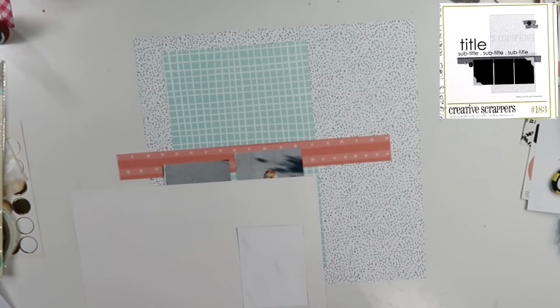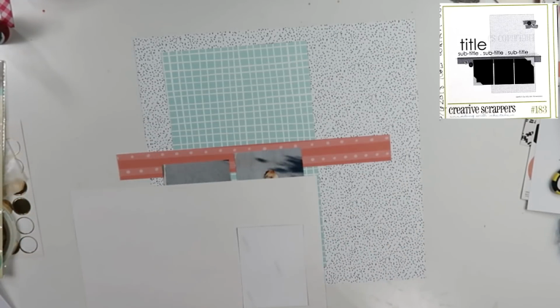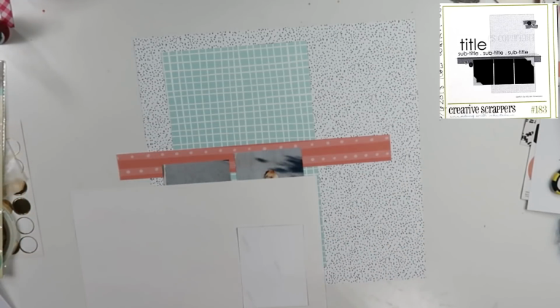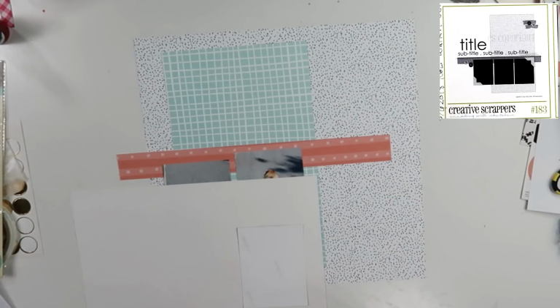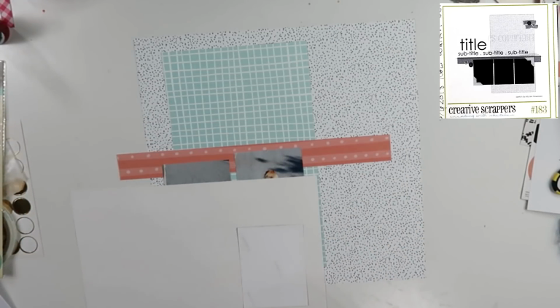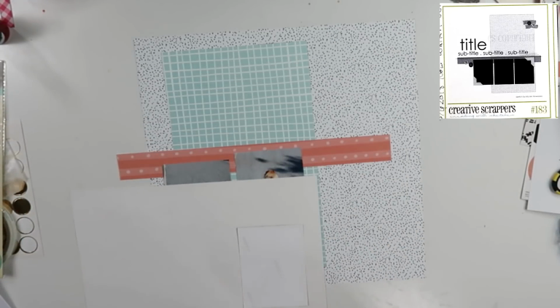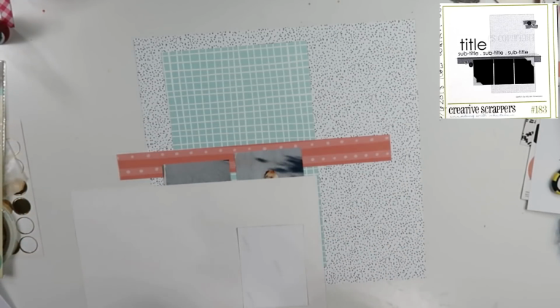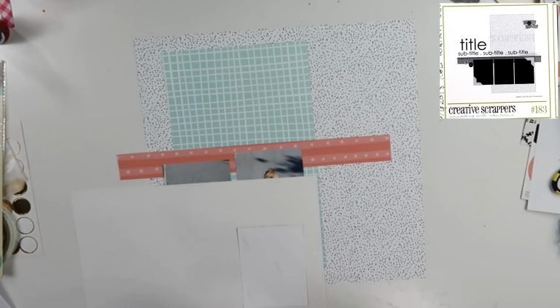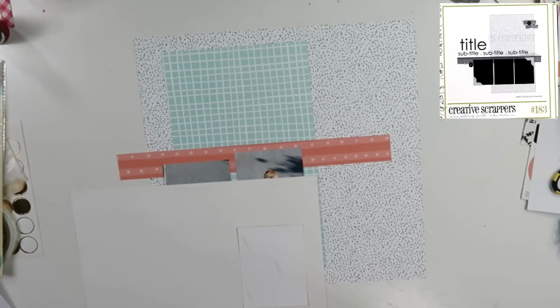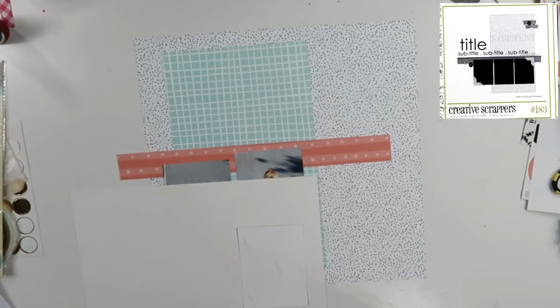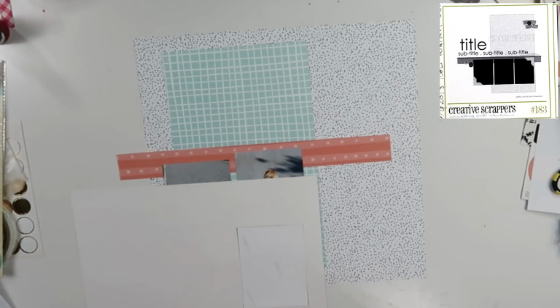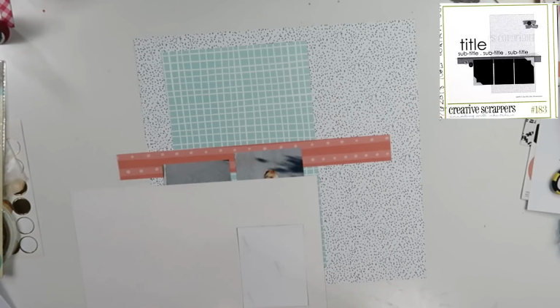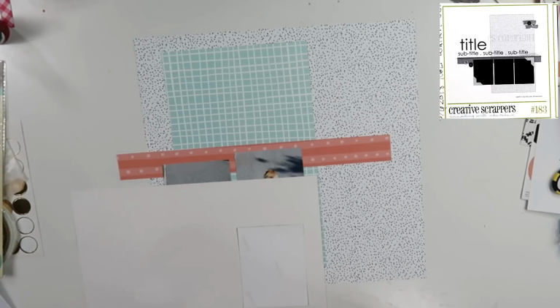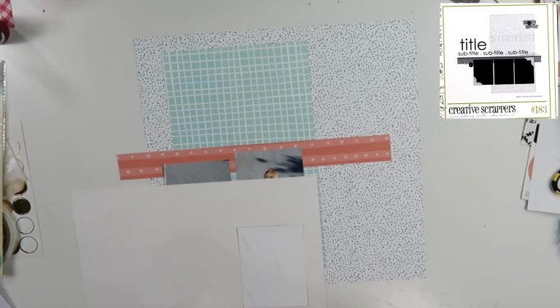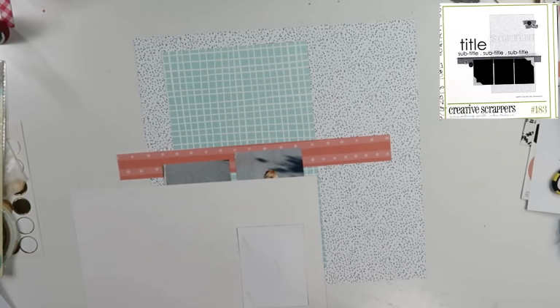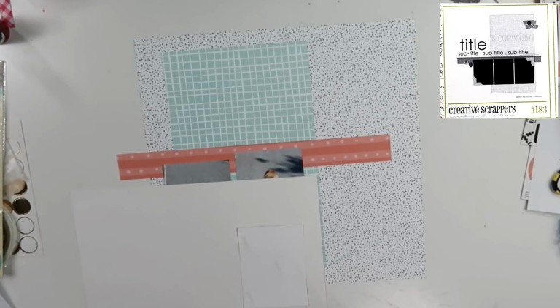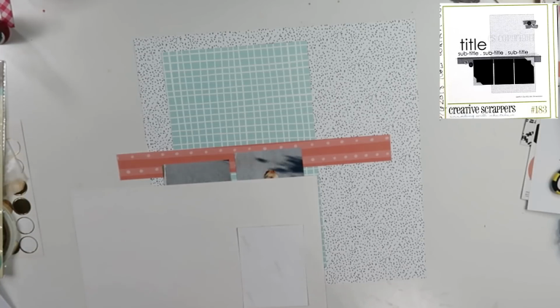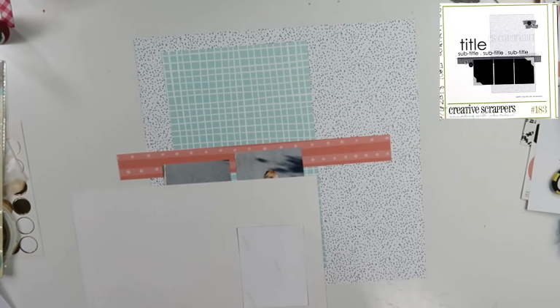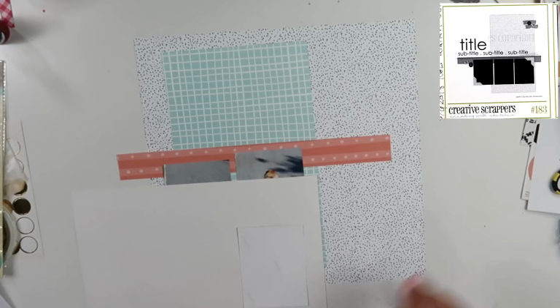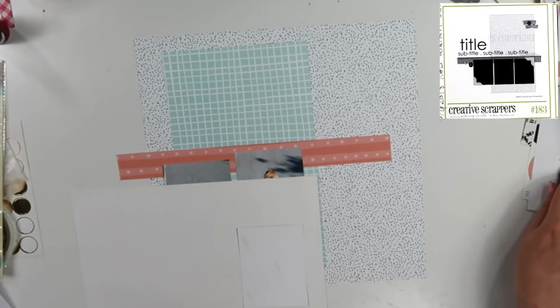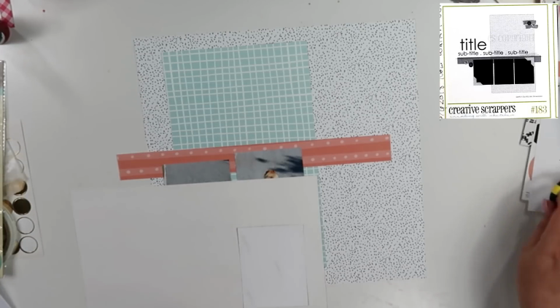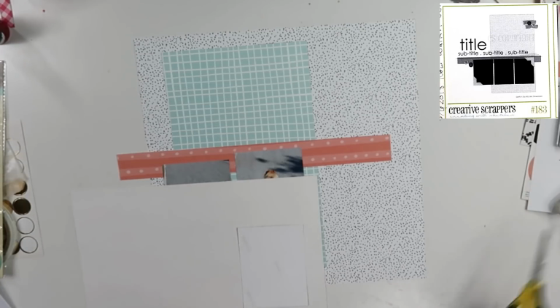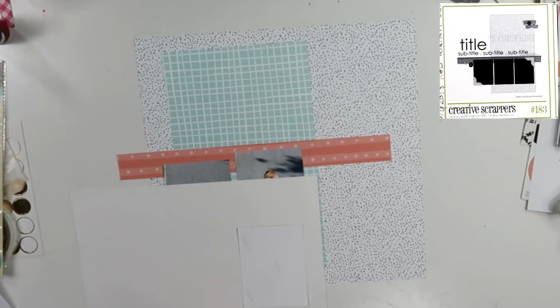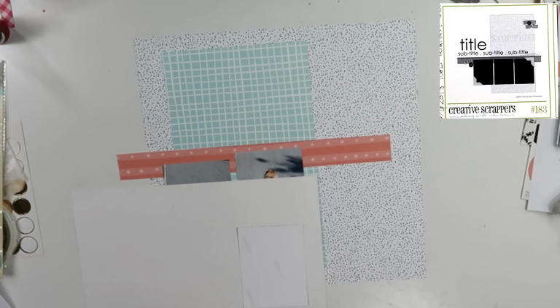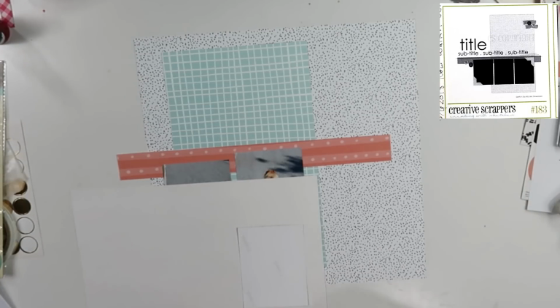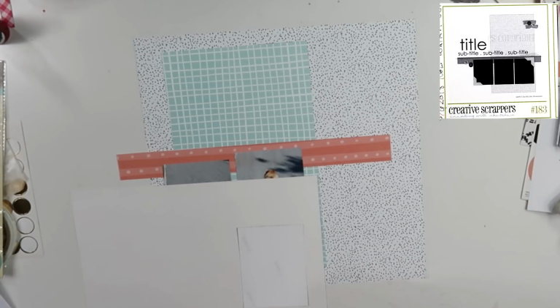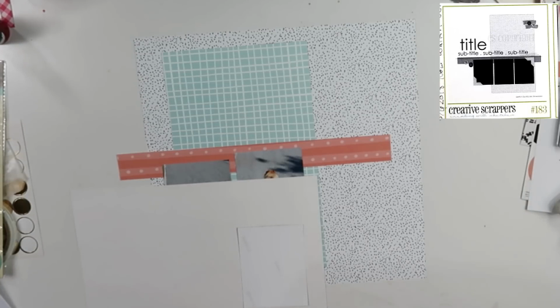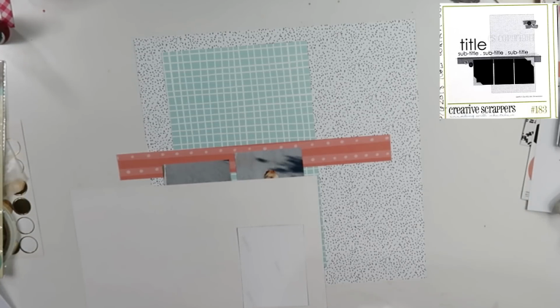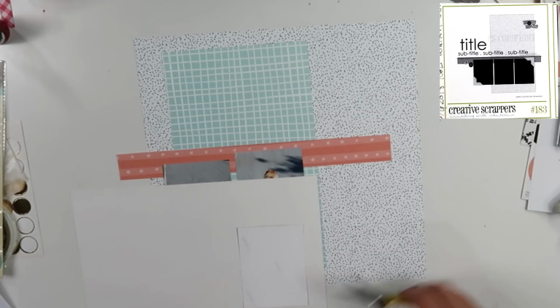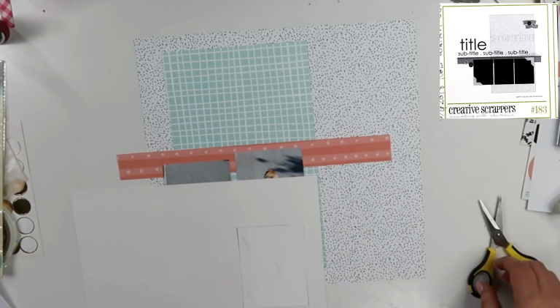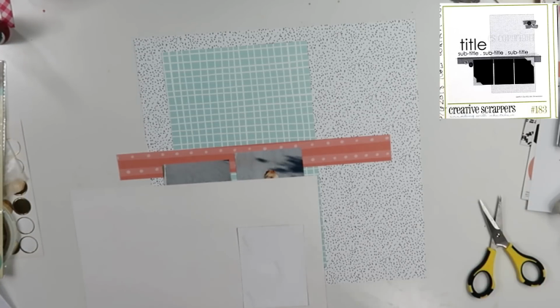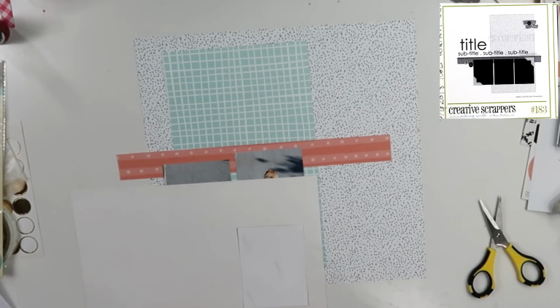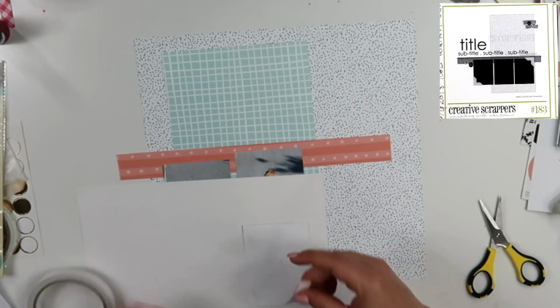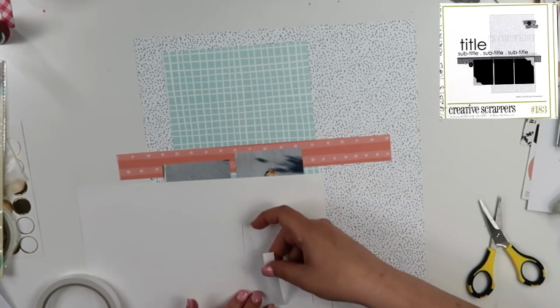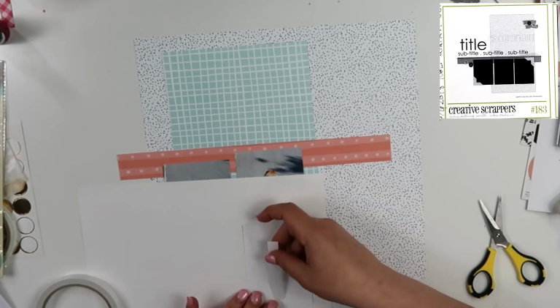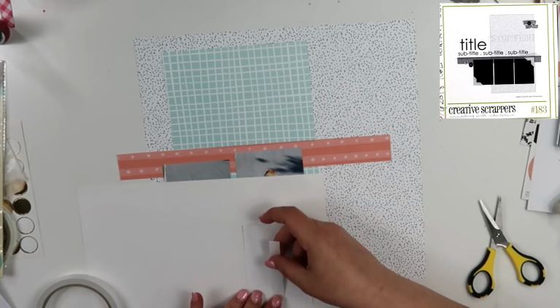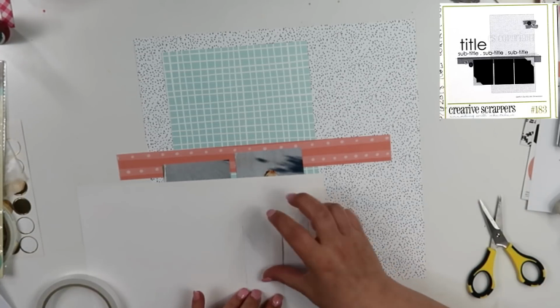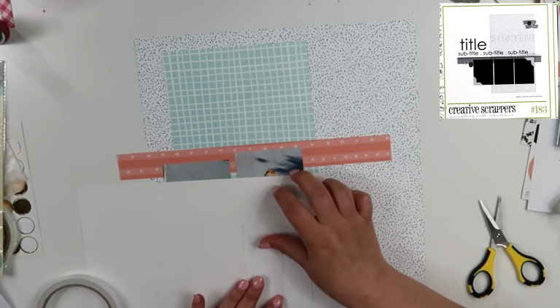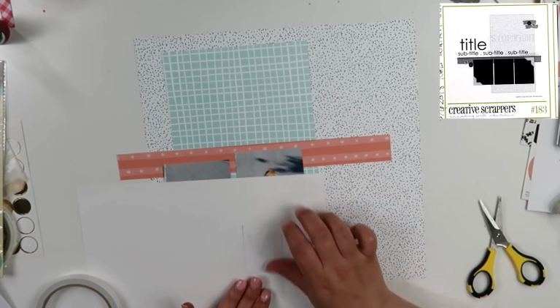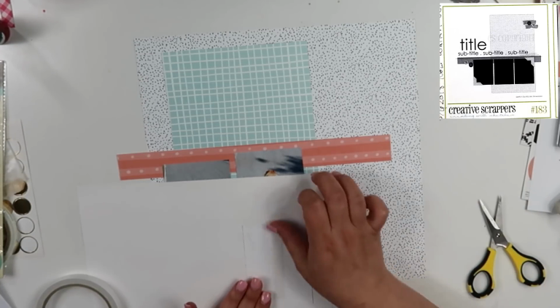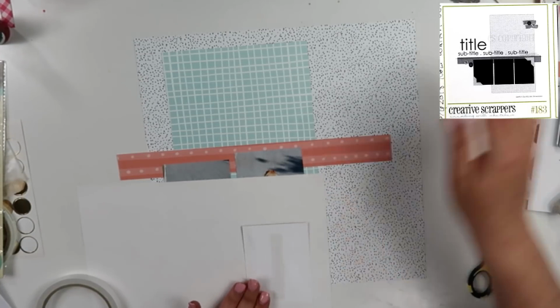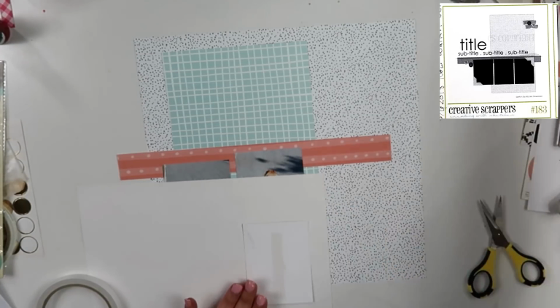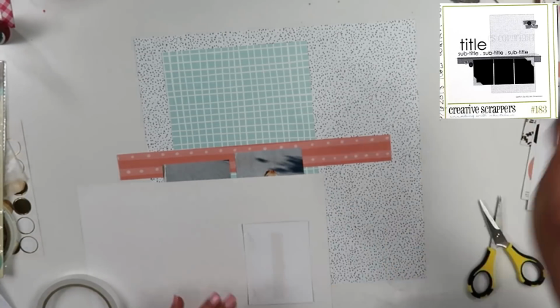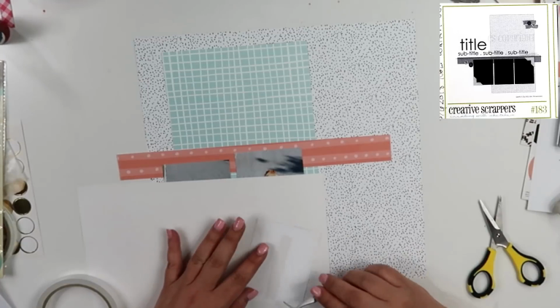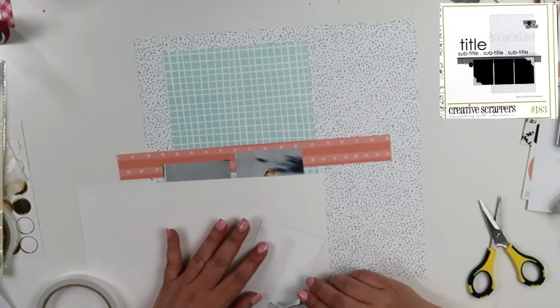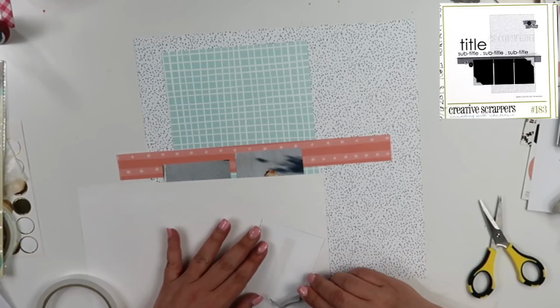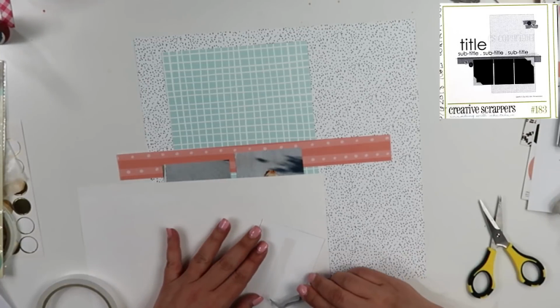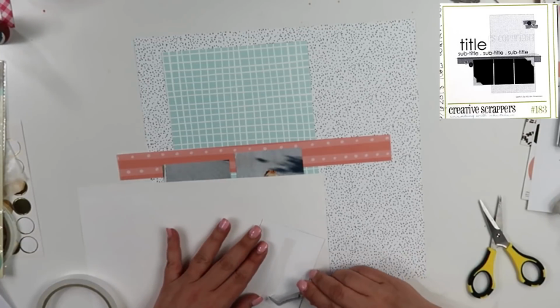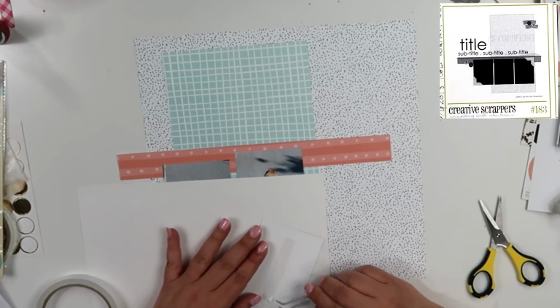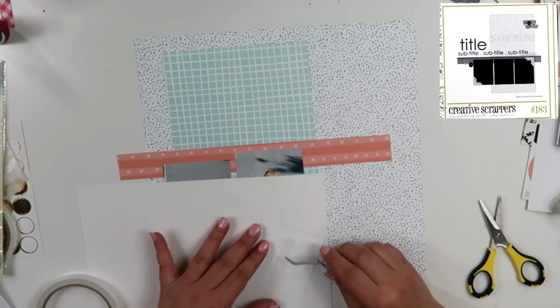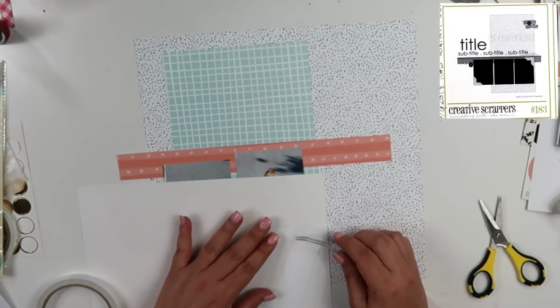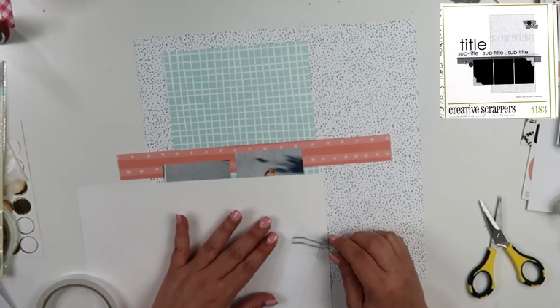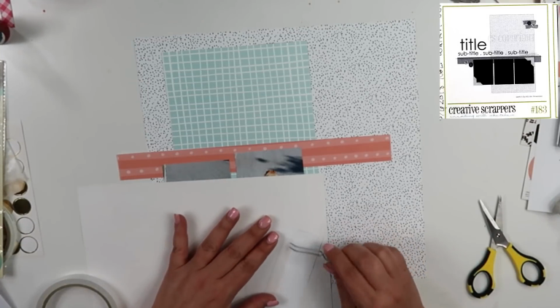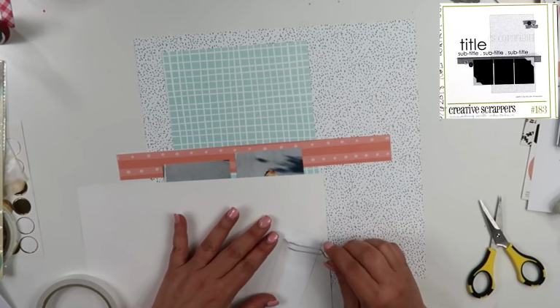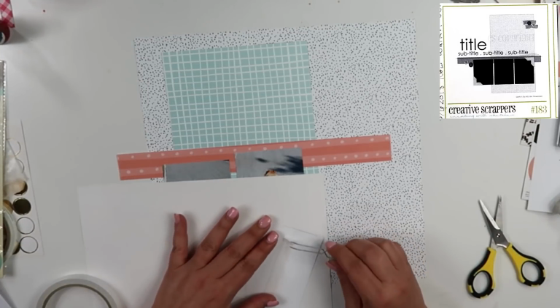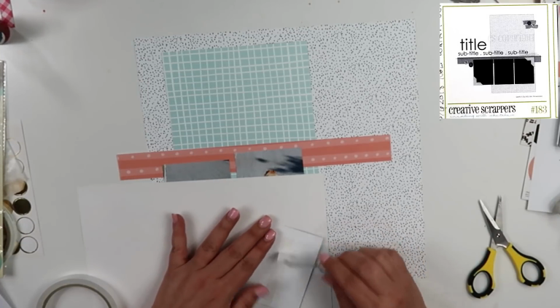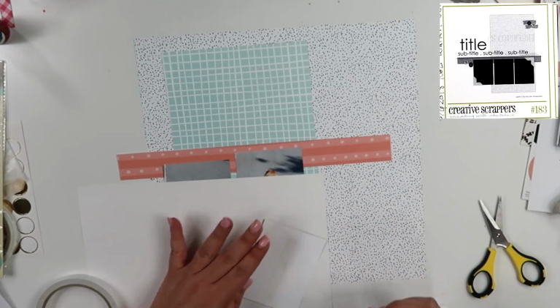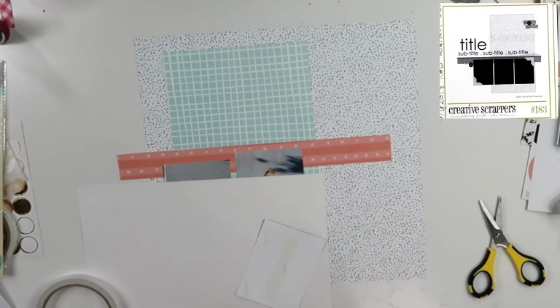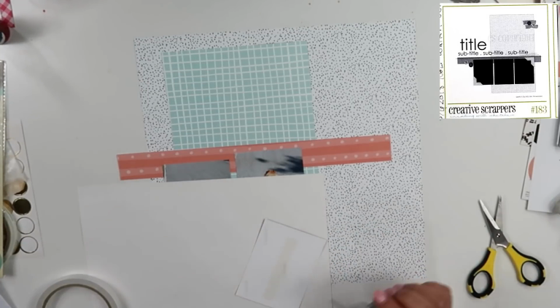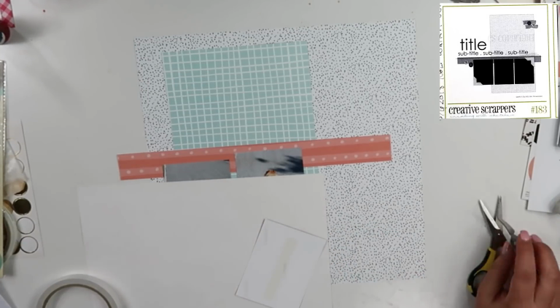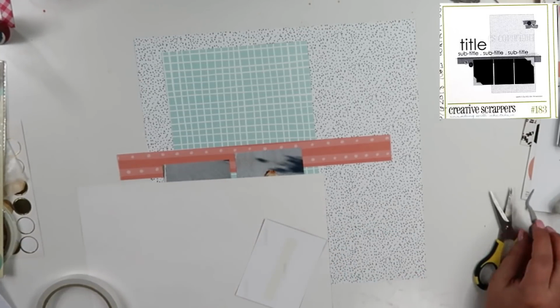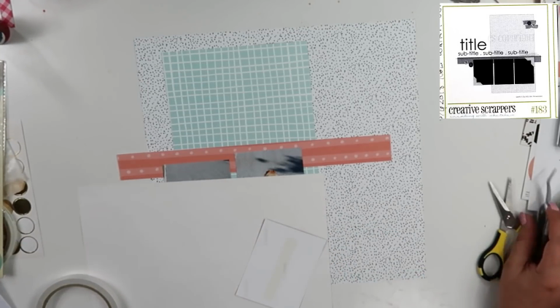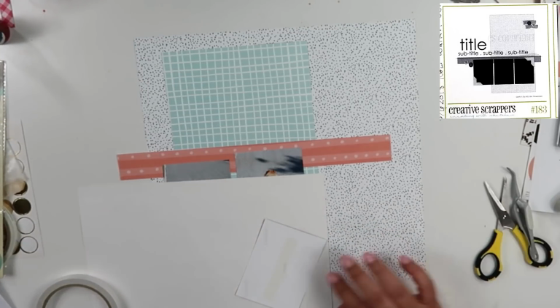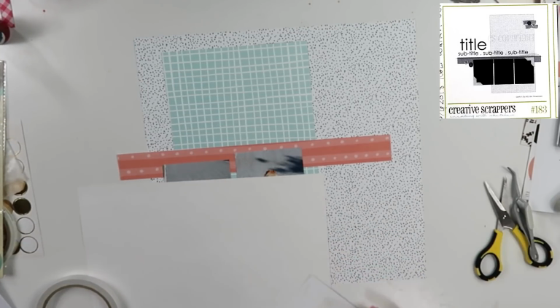So I am going to go ahead and back my photos on some white — not individually. I'm going to mat them on there in a row.